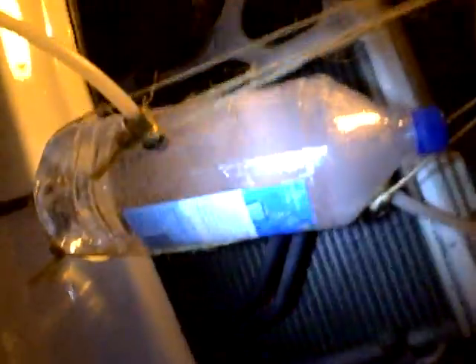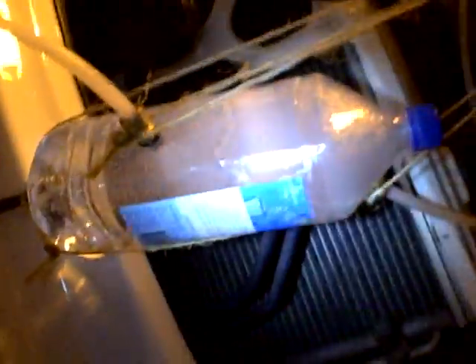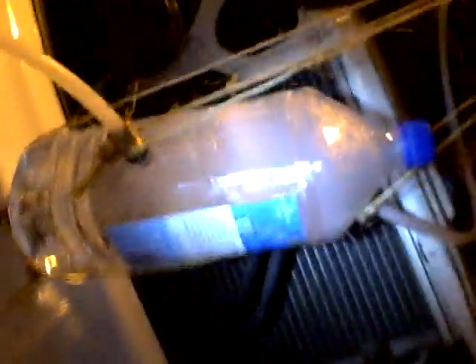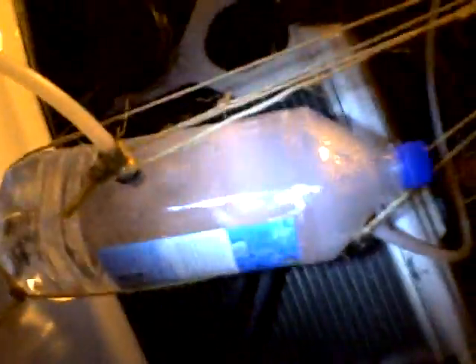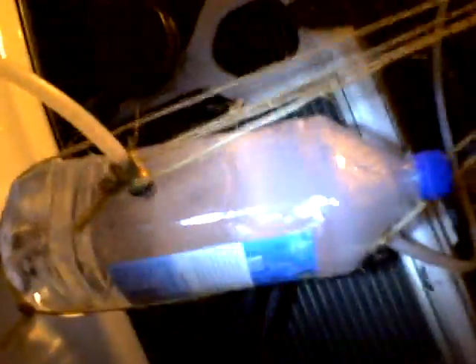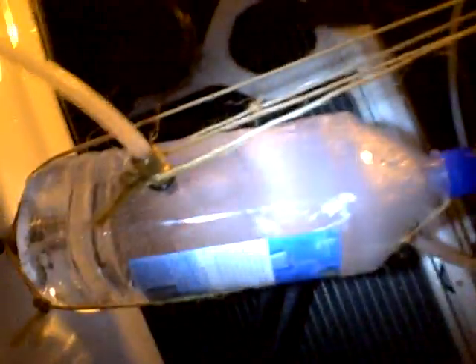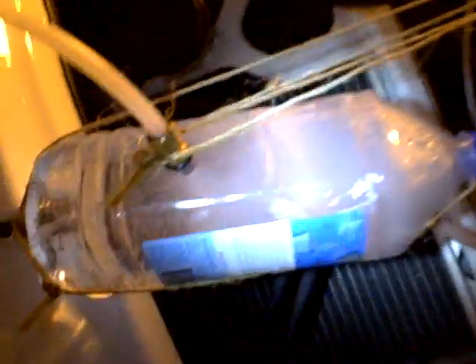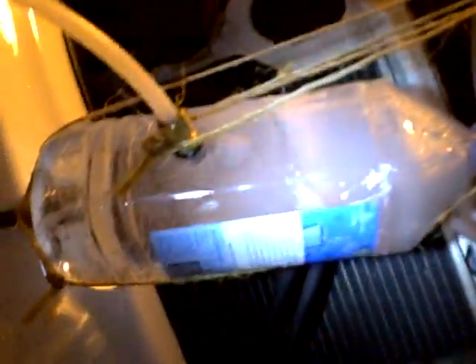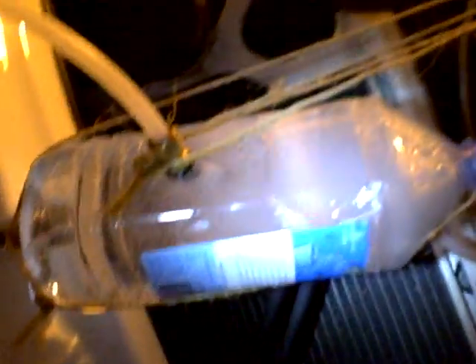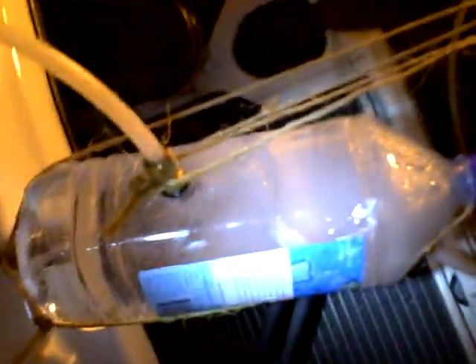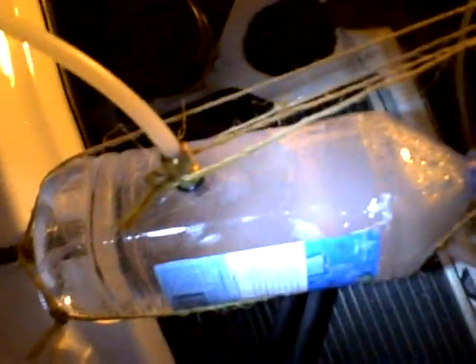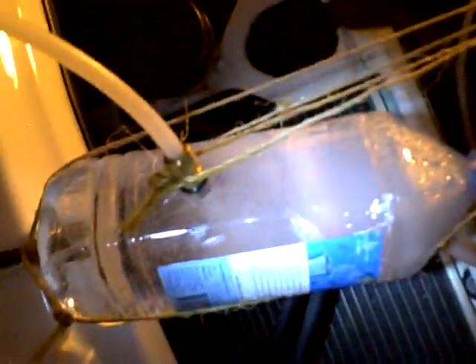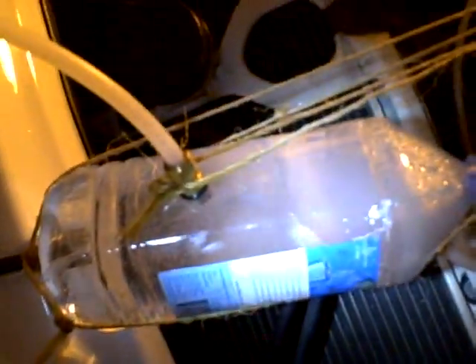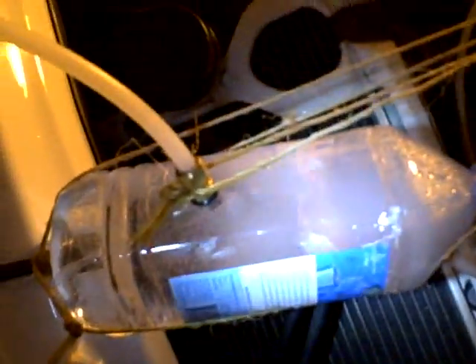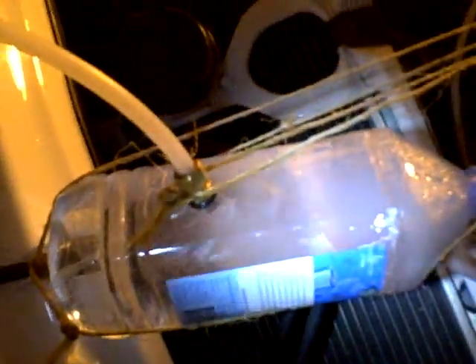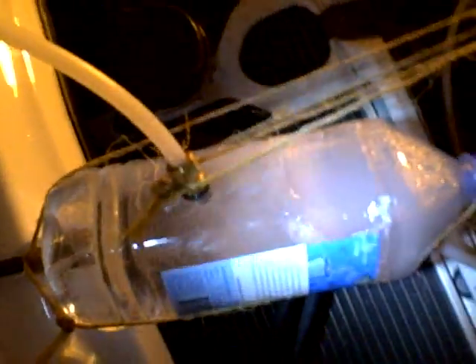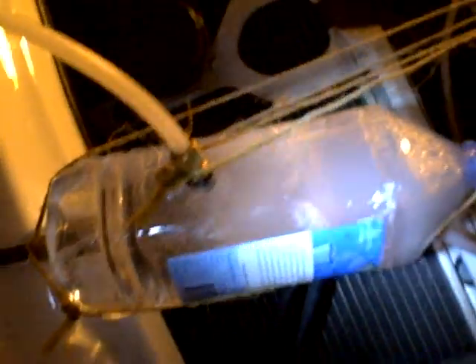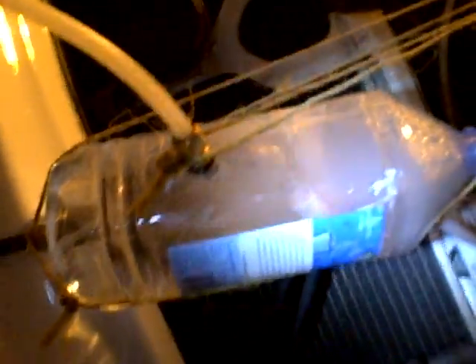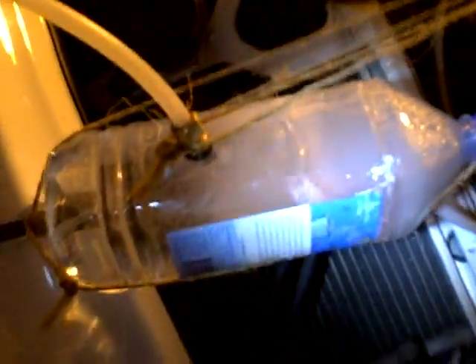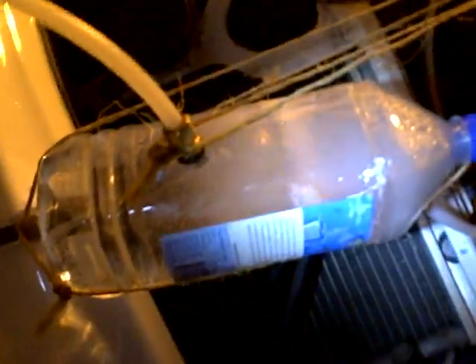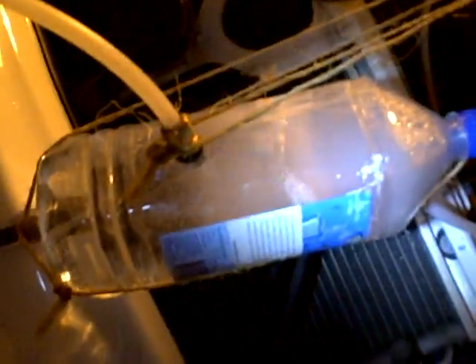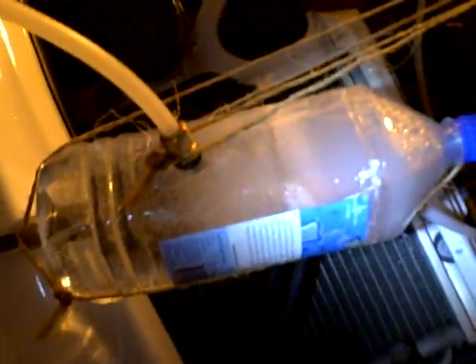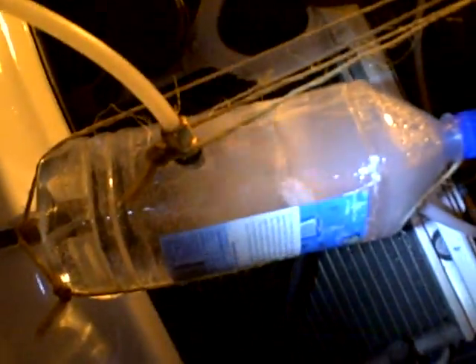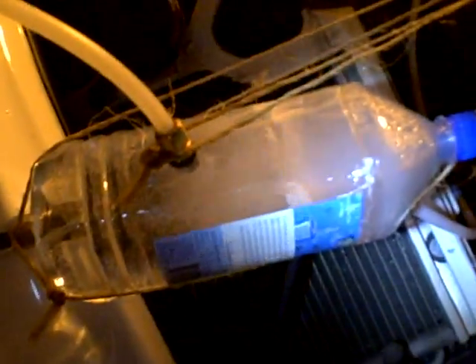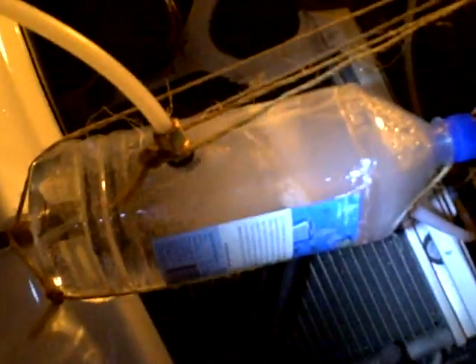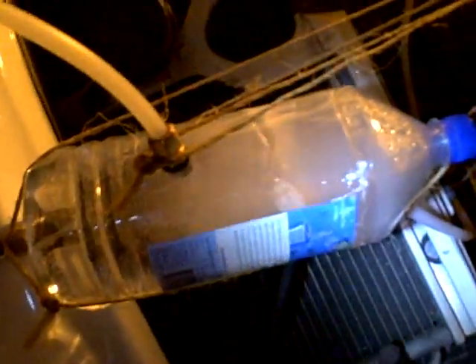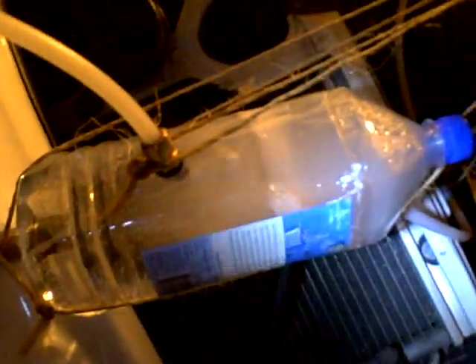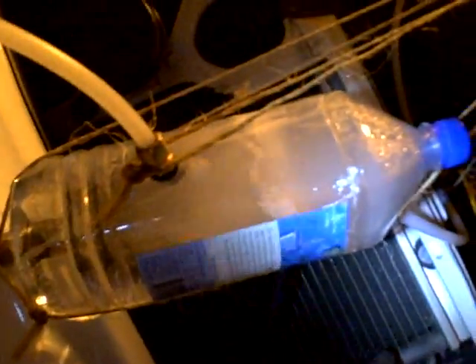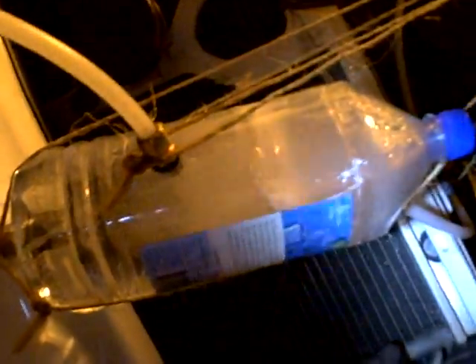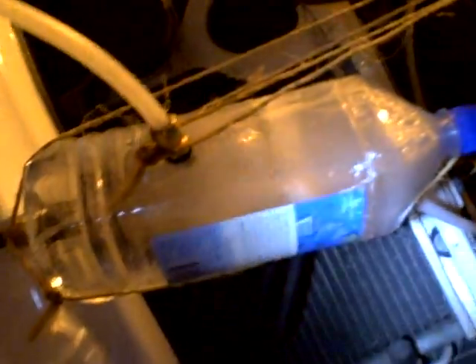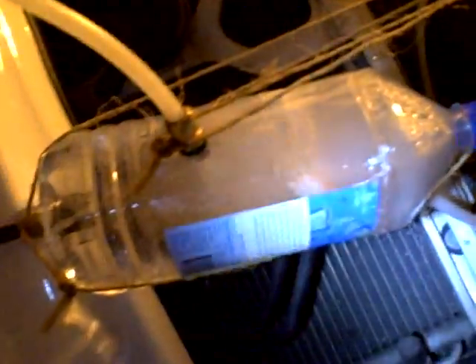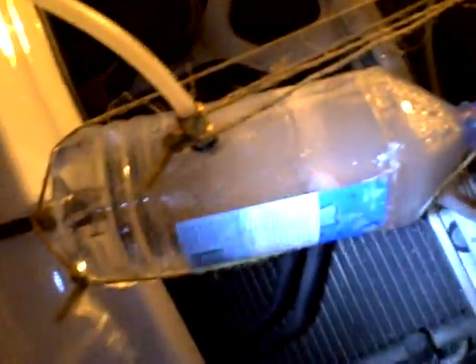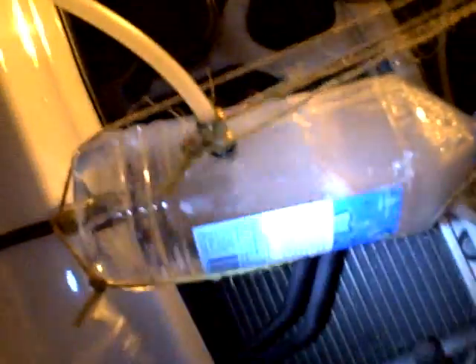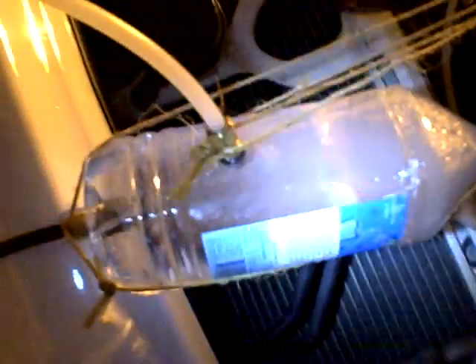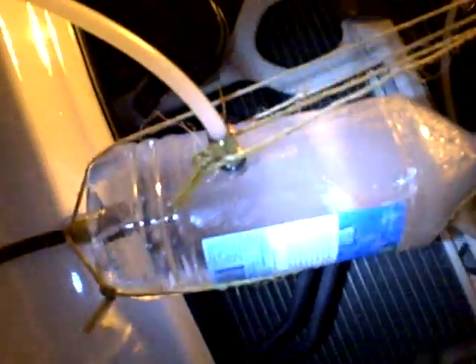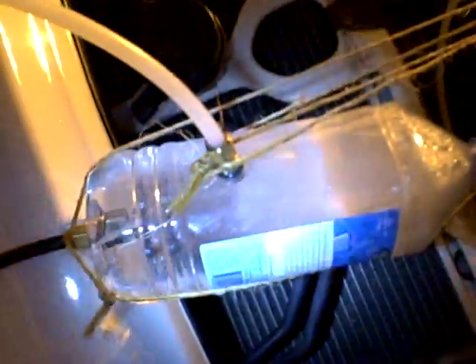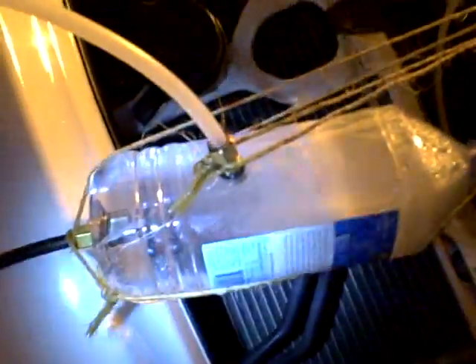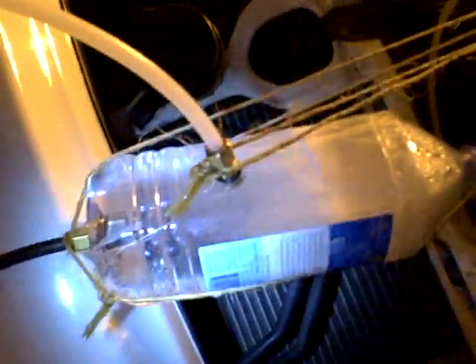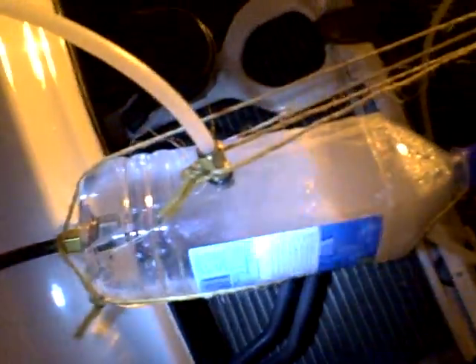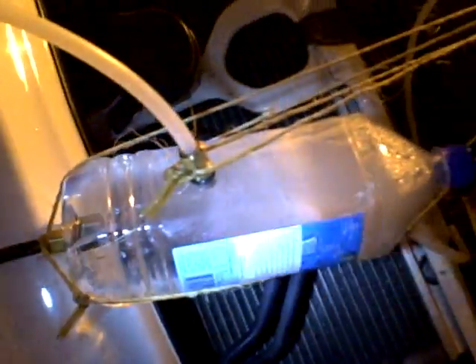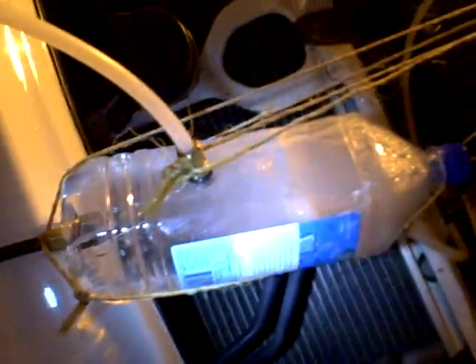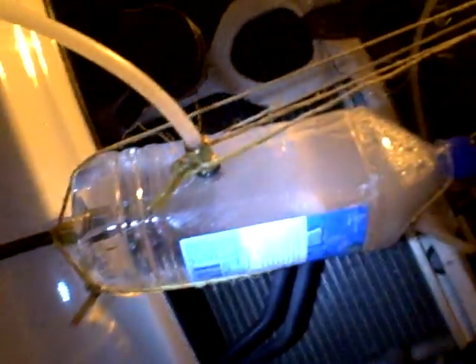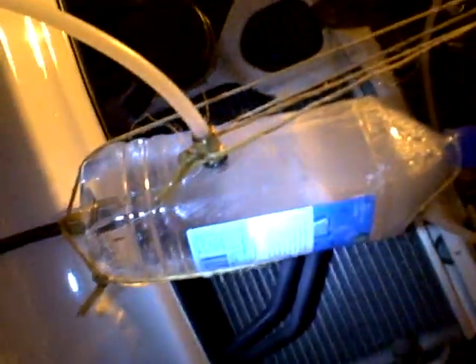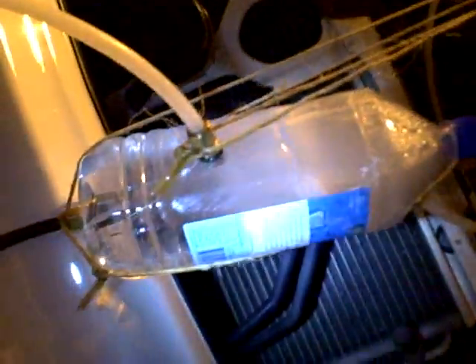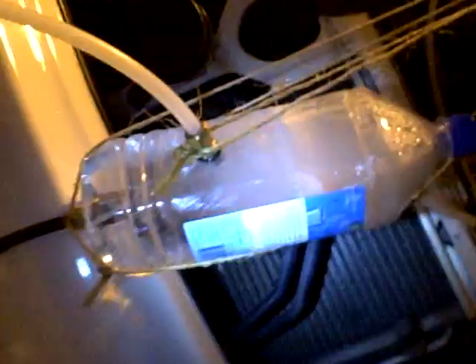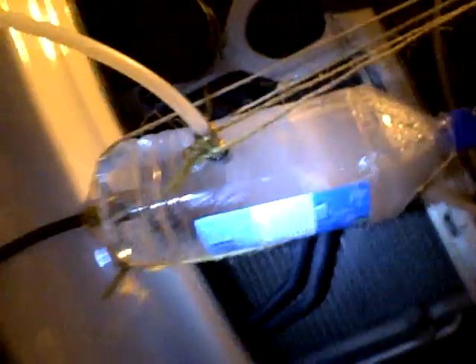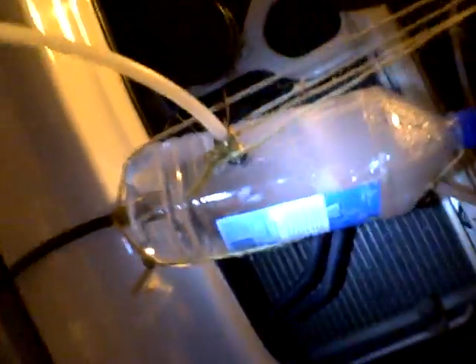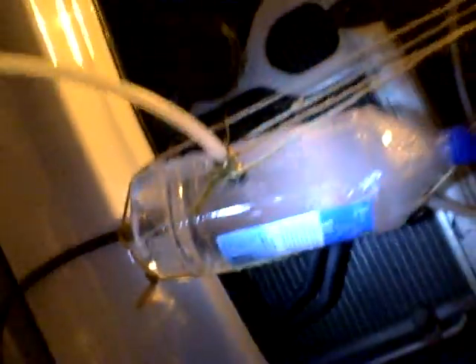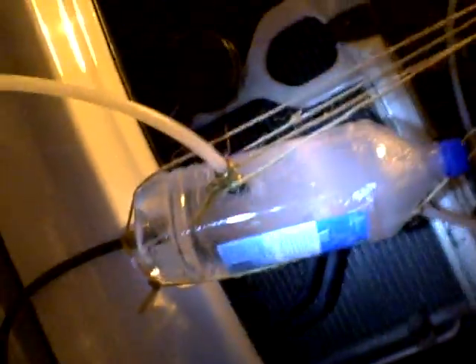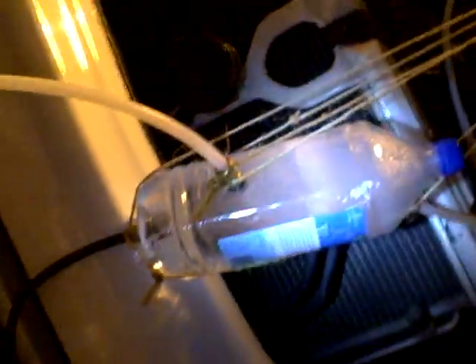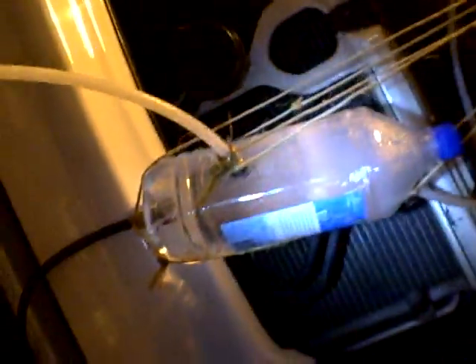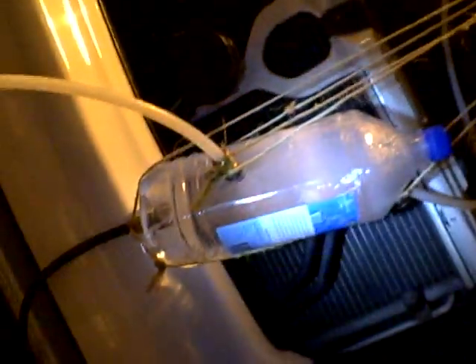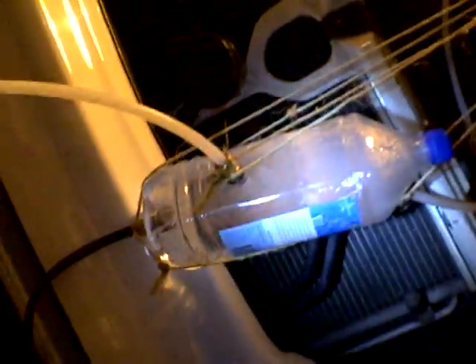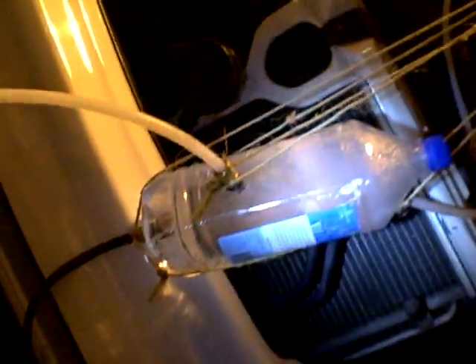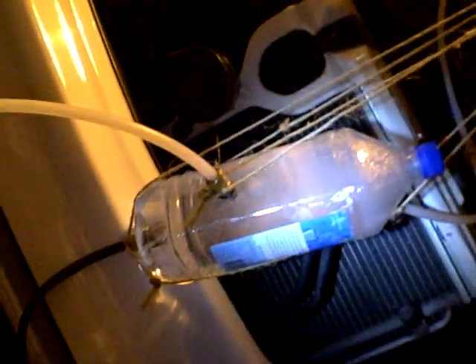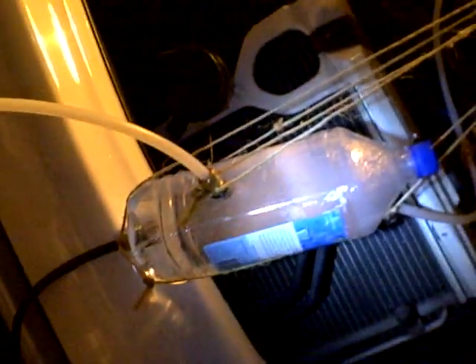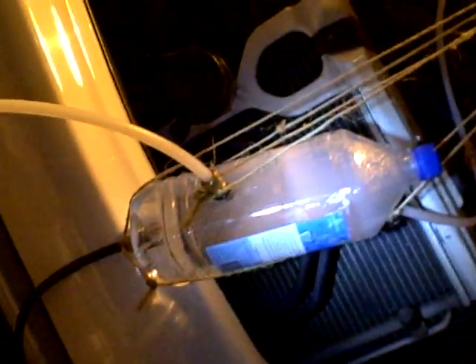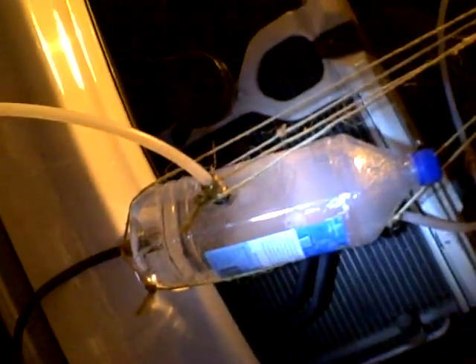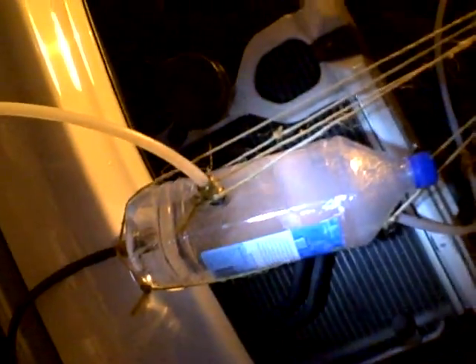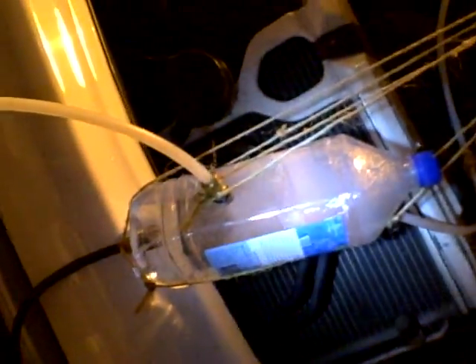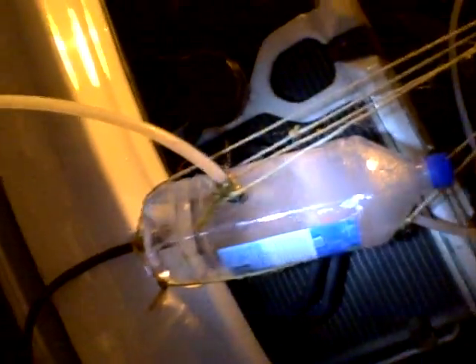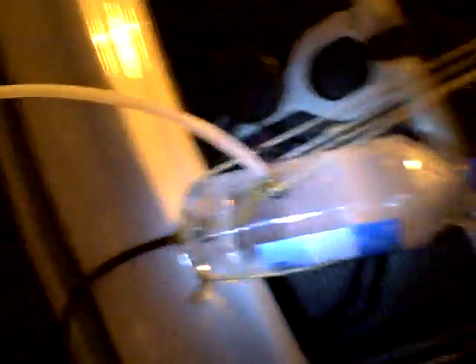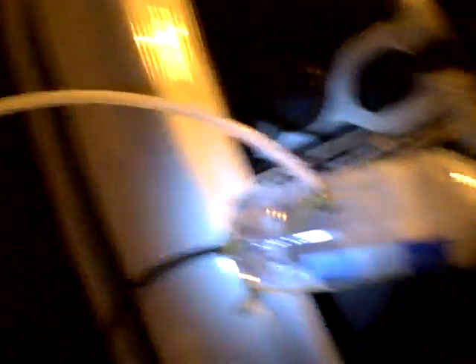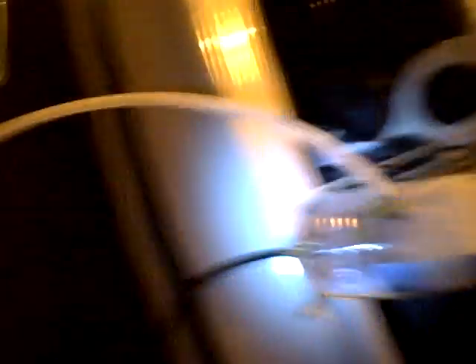We're using sodium hydroxide — 3 tablespoons for 1.2 liters. So we're getting massive production of hydrogen.